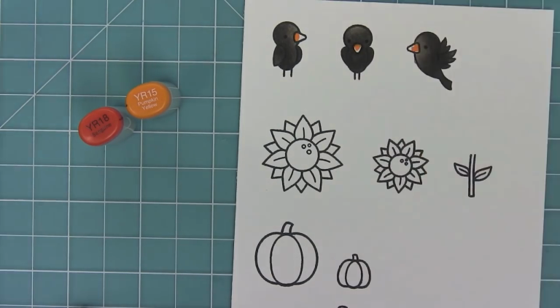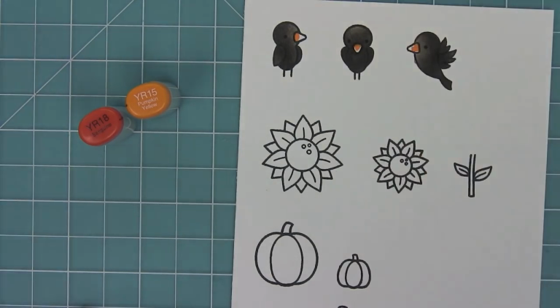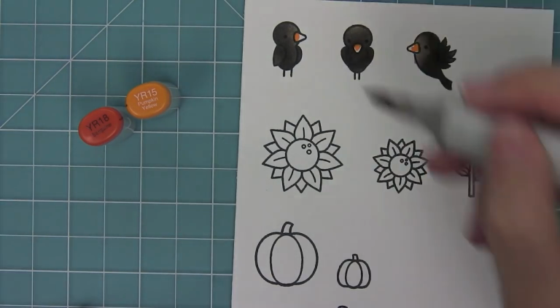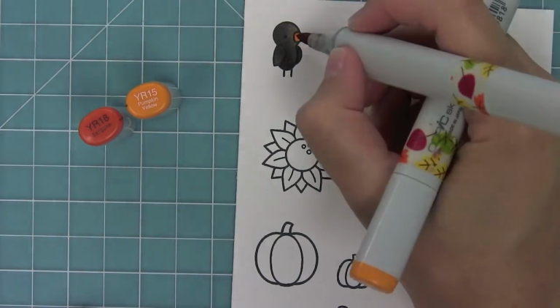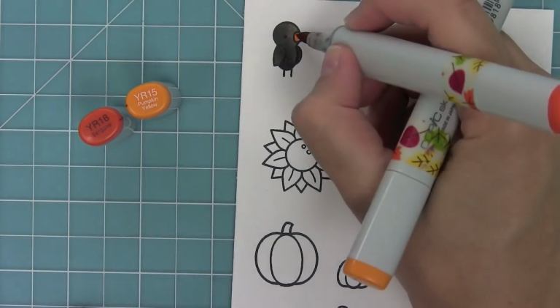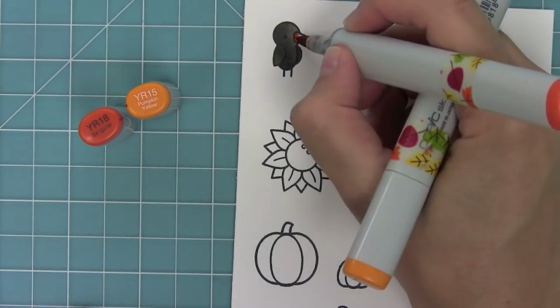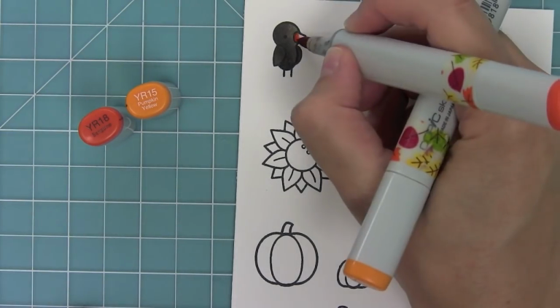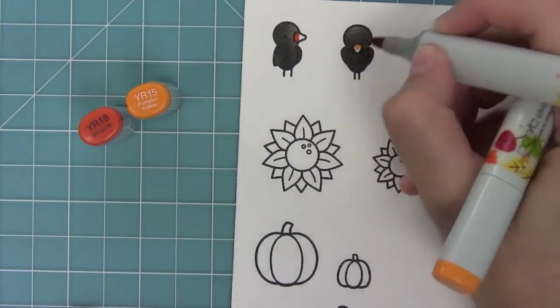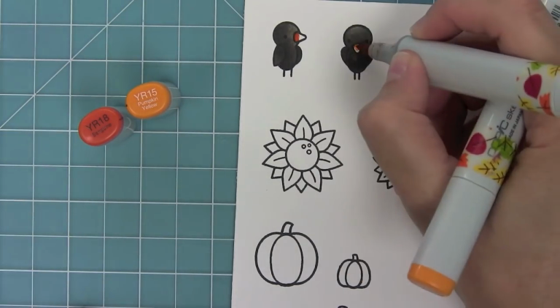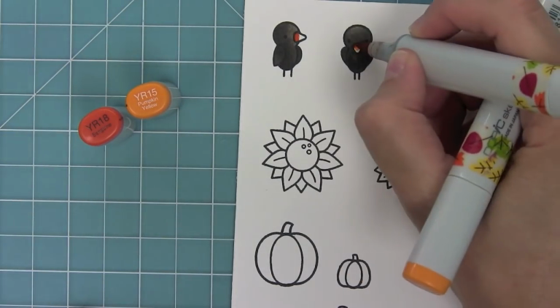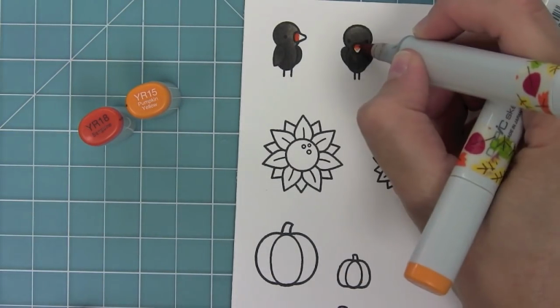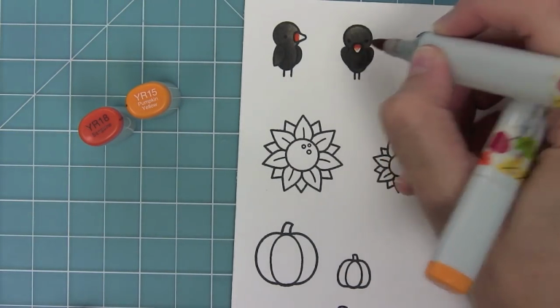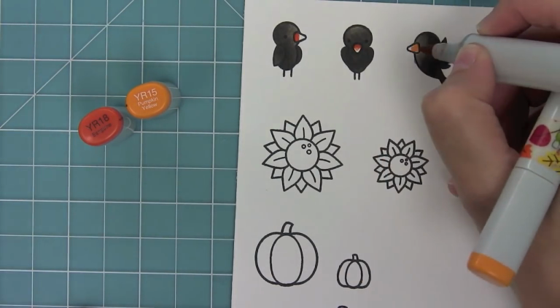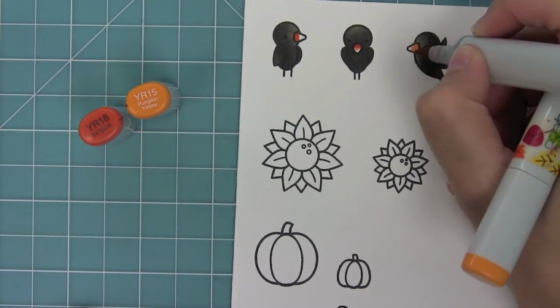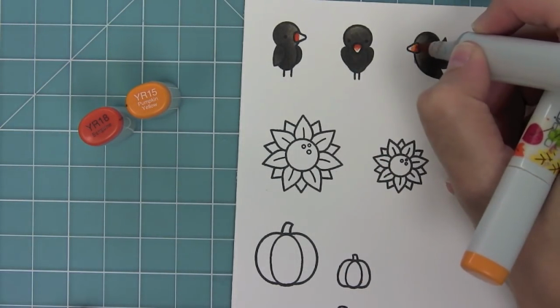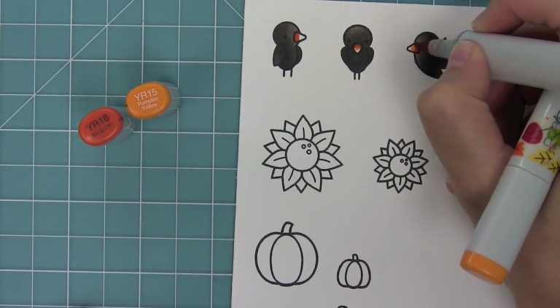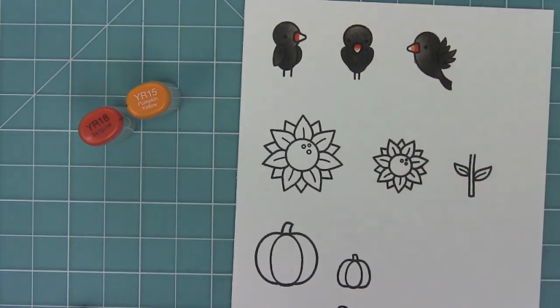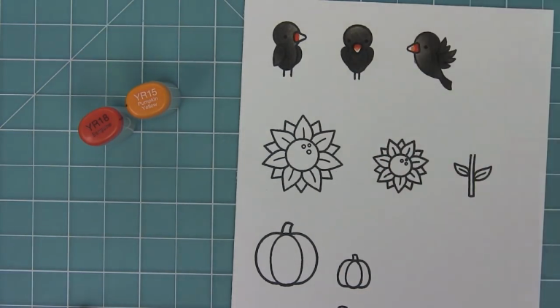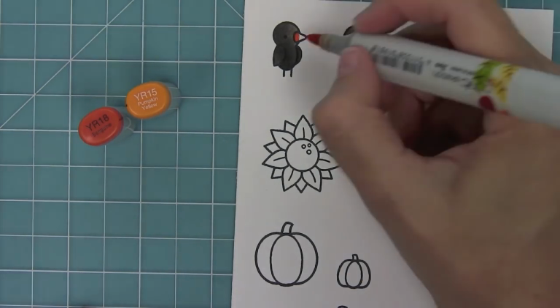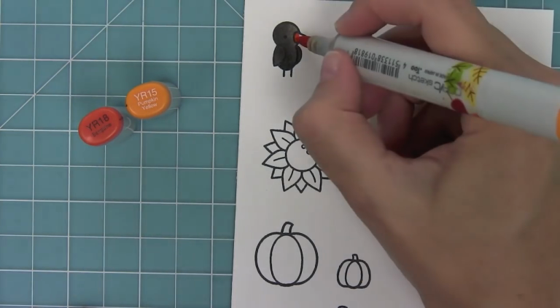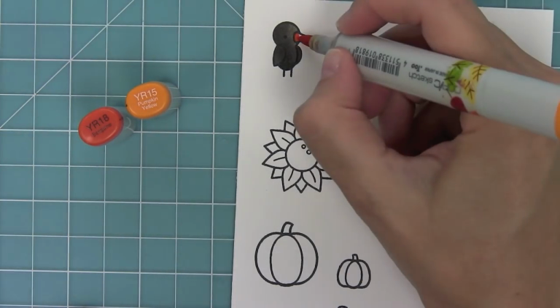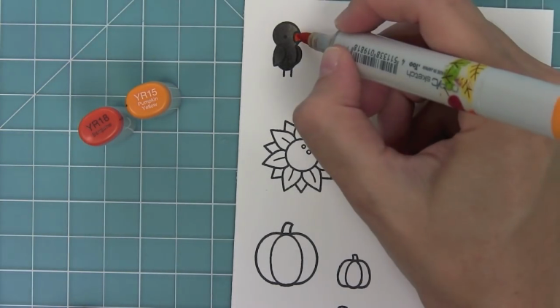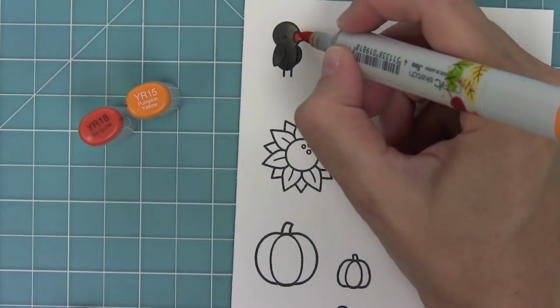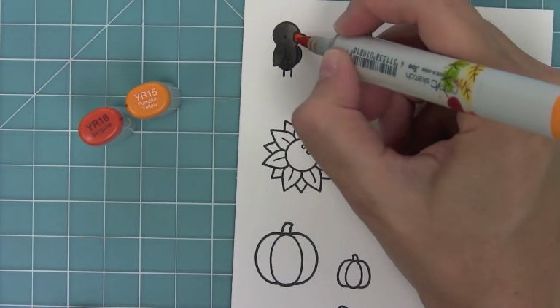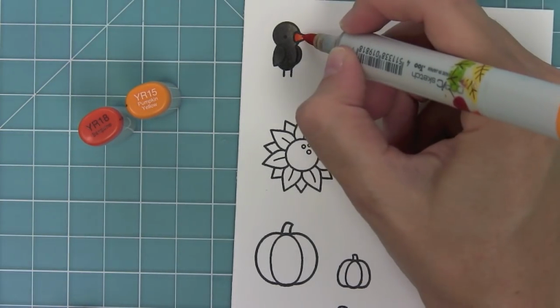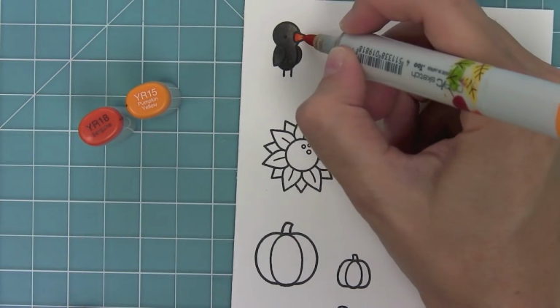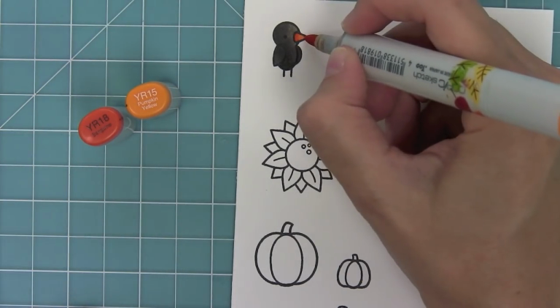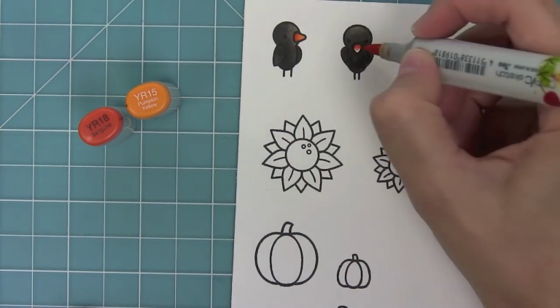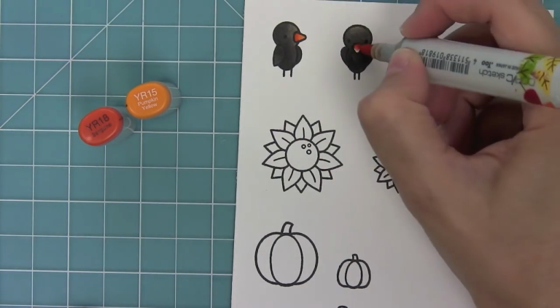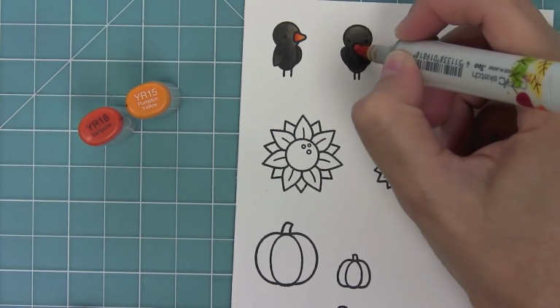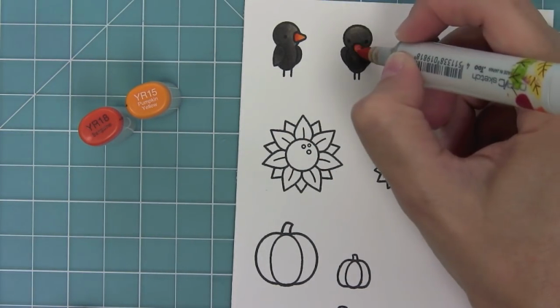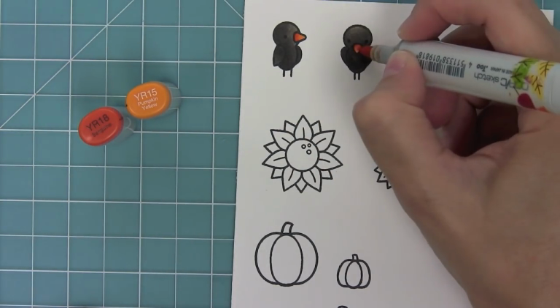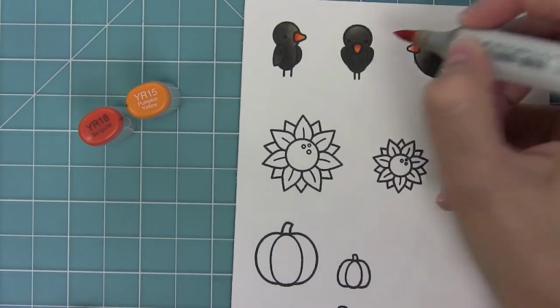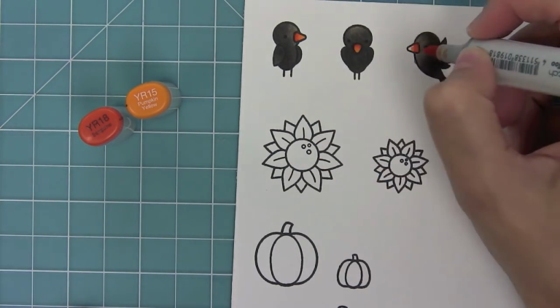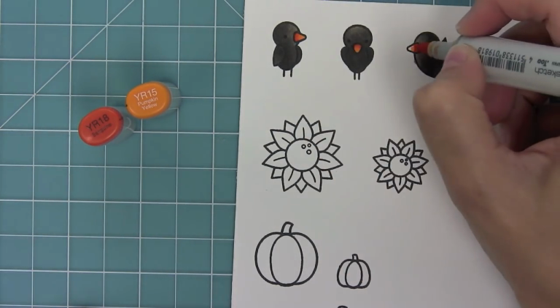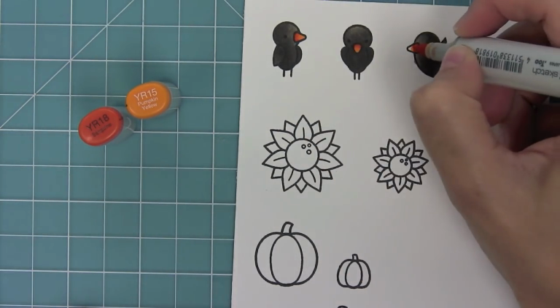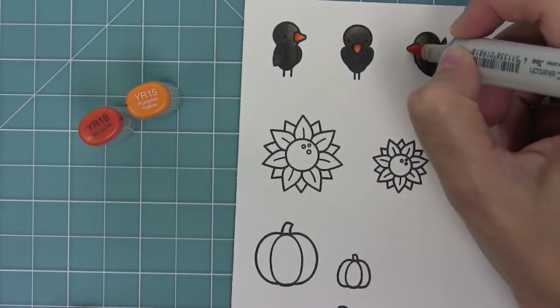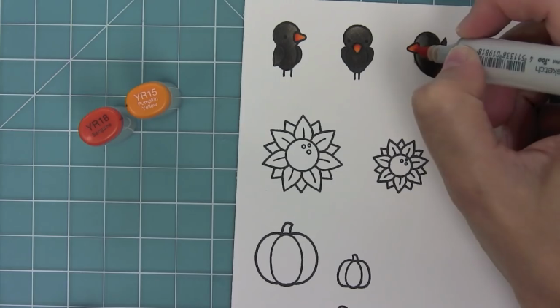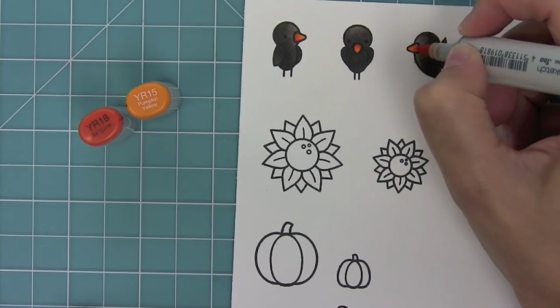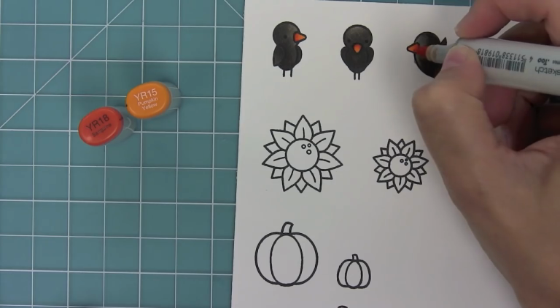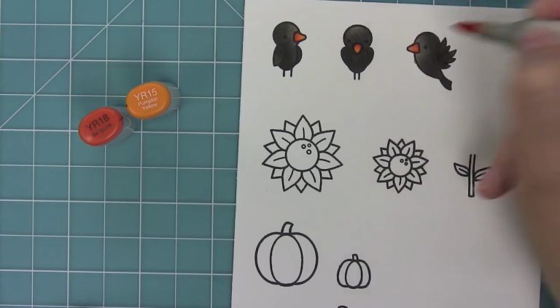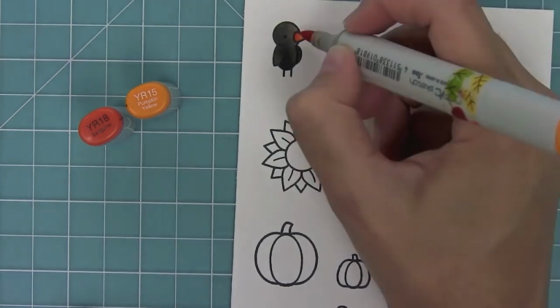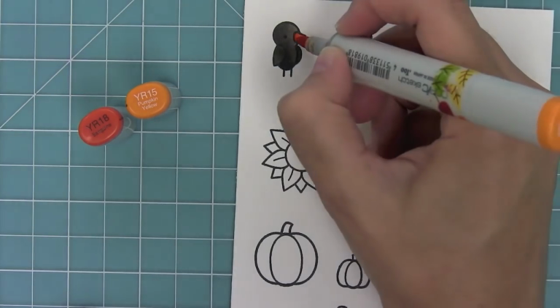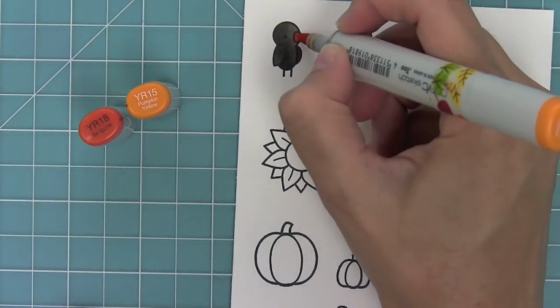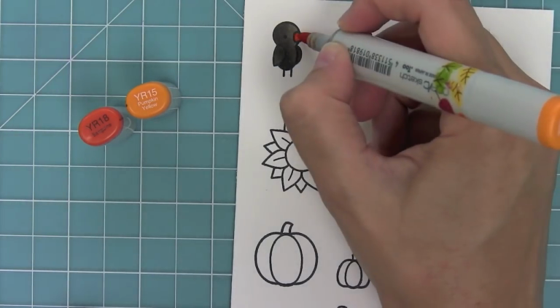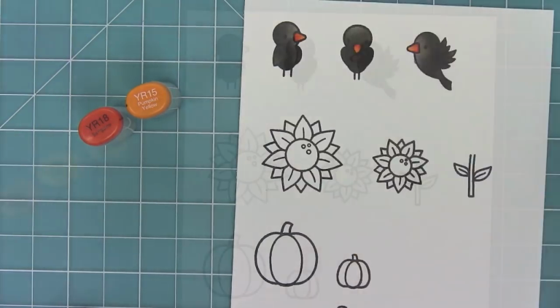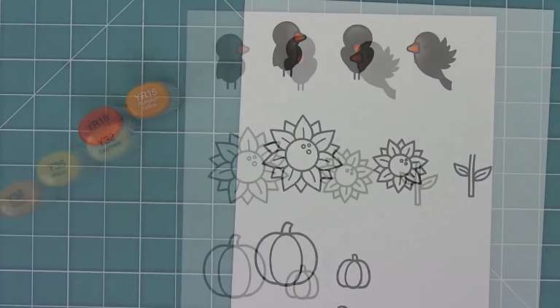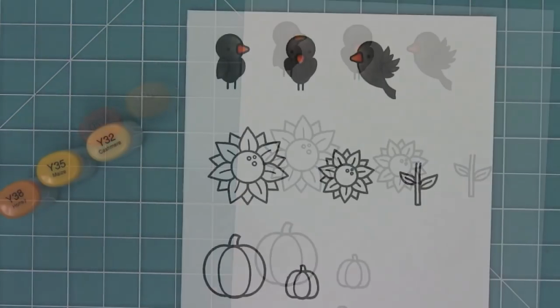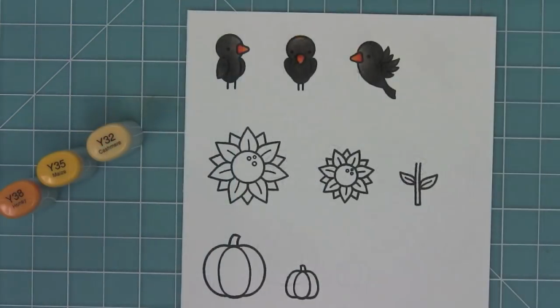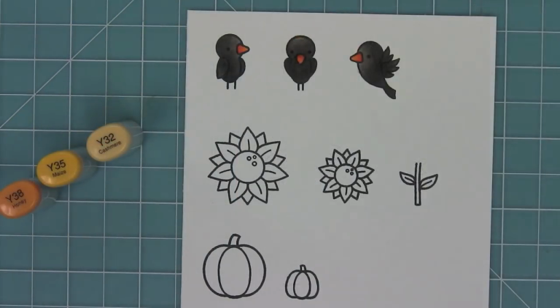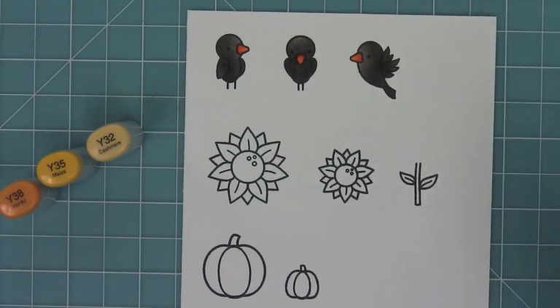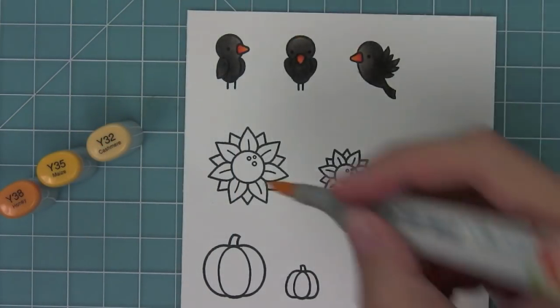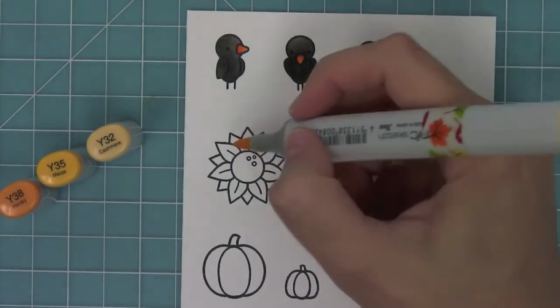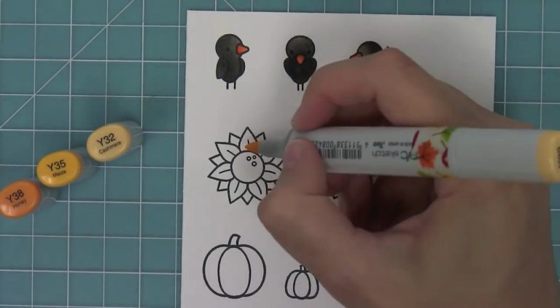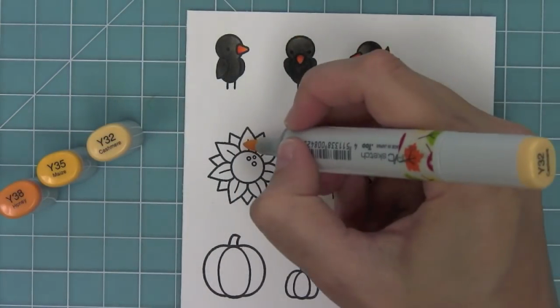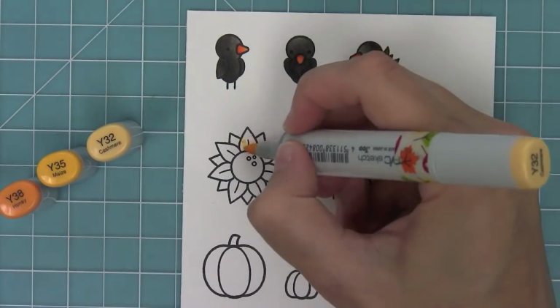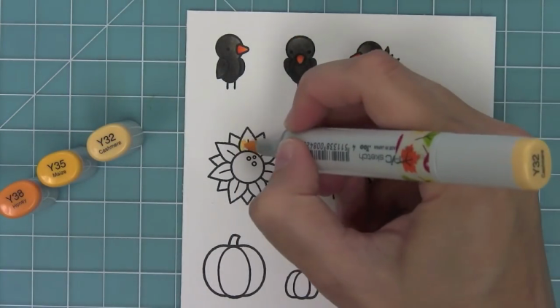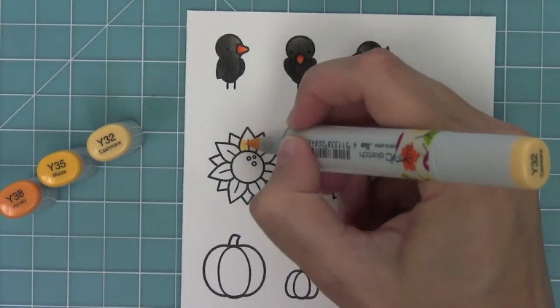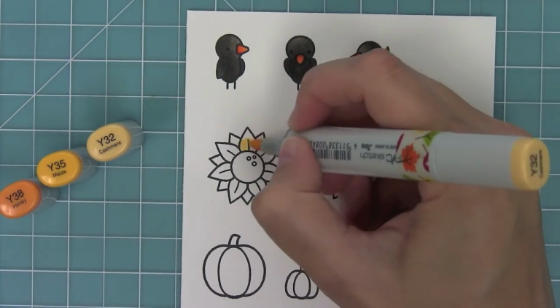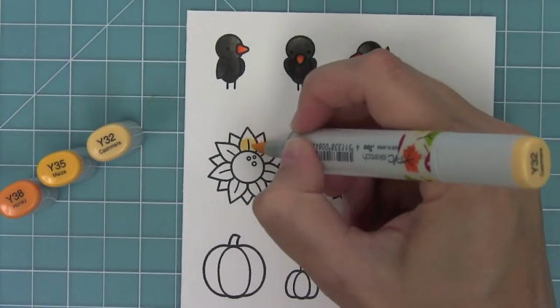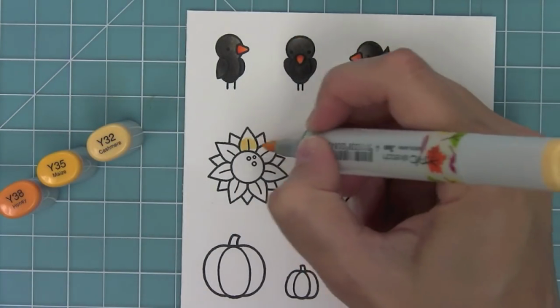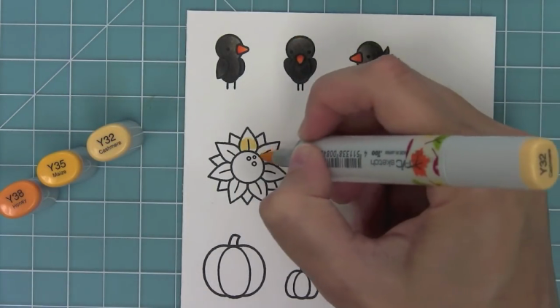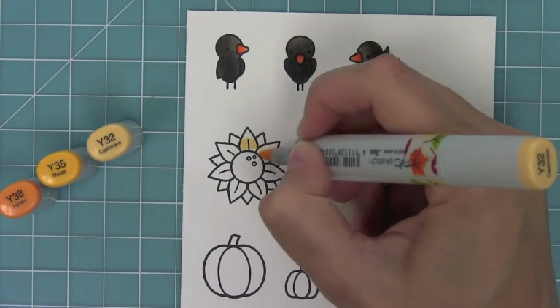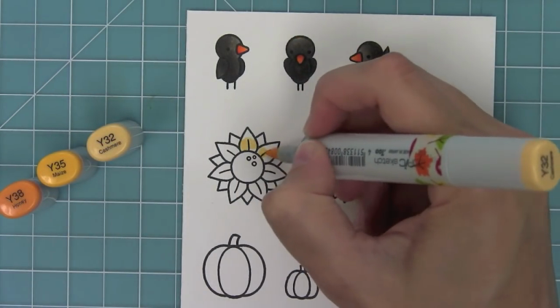These are my favorite colors for beaks — I just love them so much. I put a little bit of dark towards the base of the beak and then just blend it out.